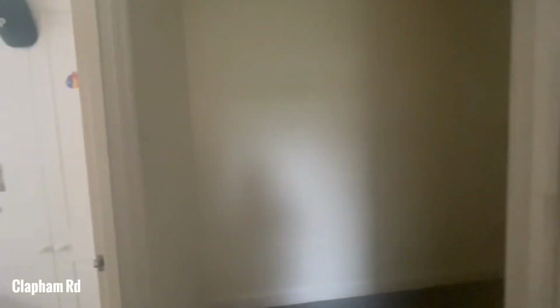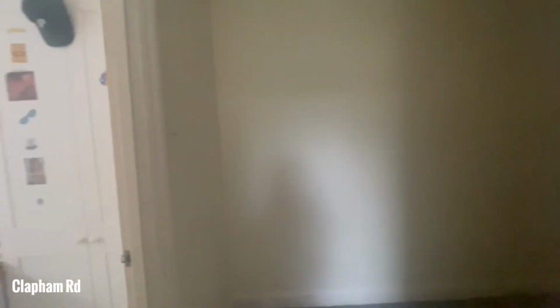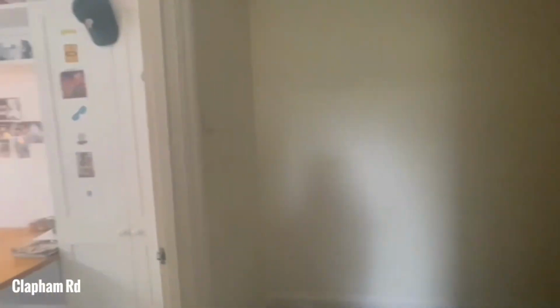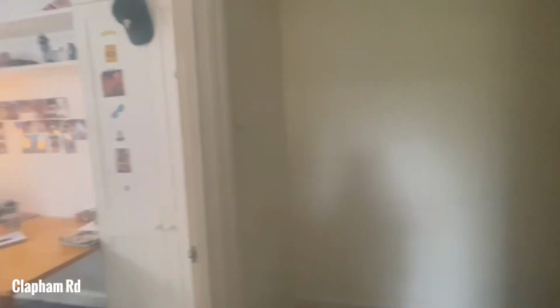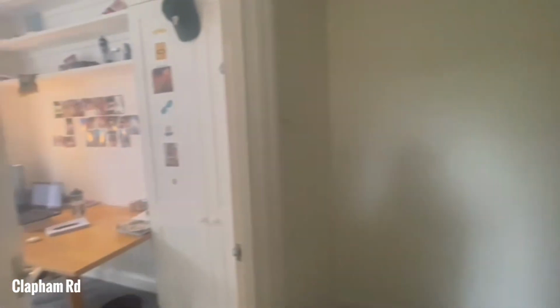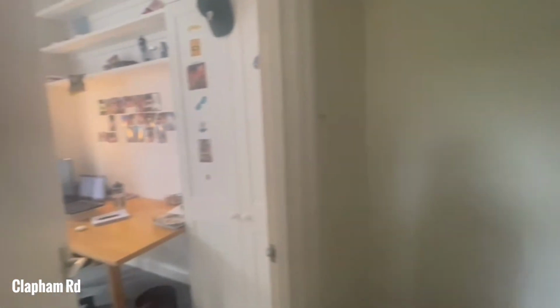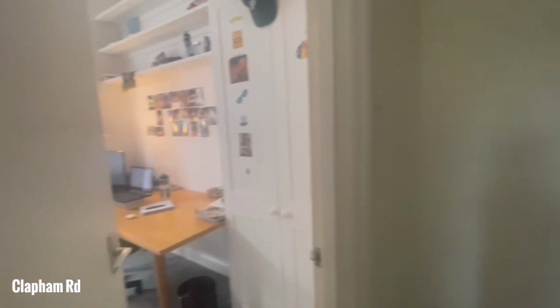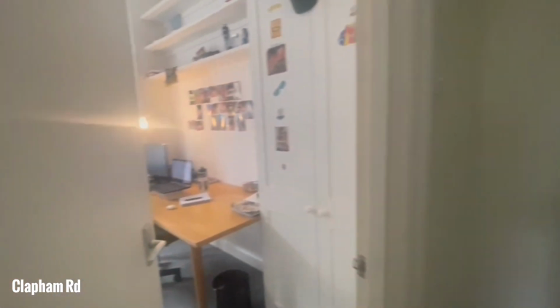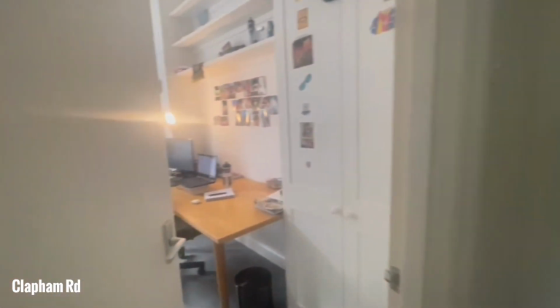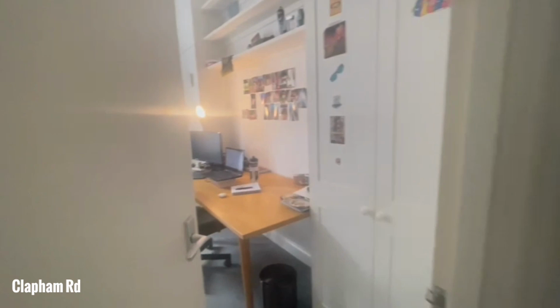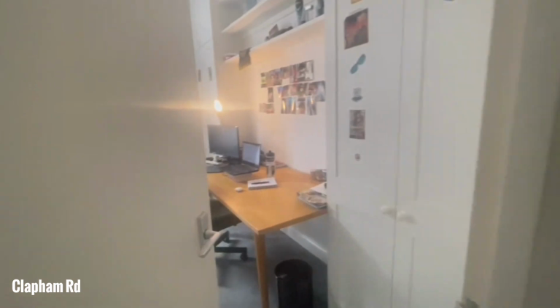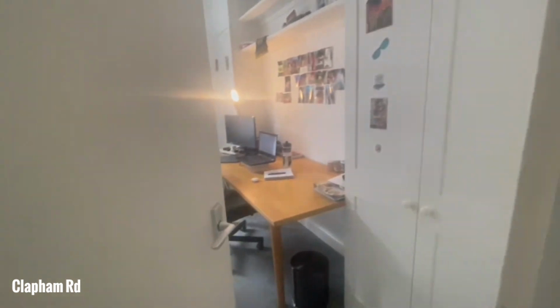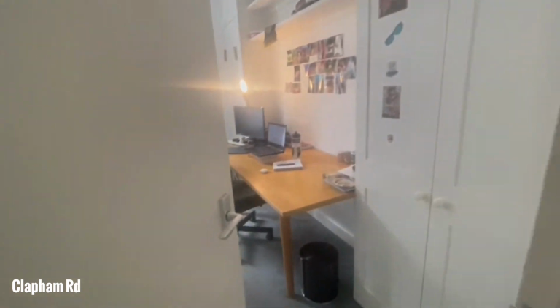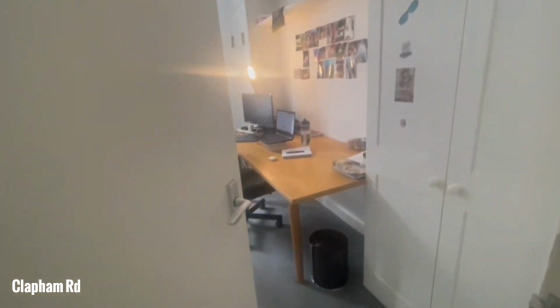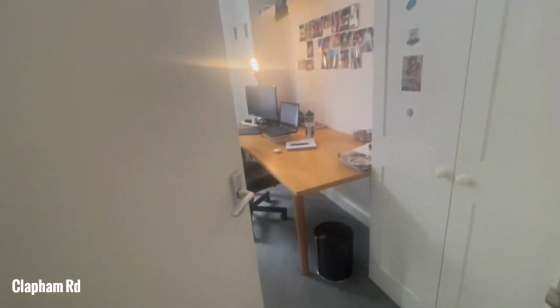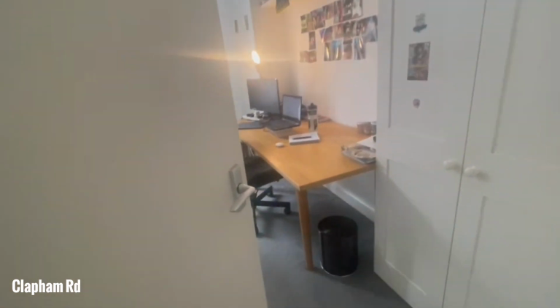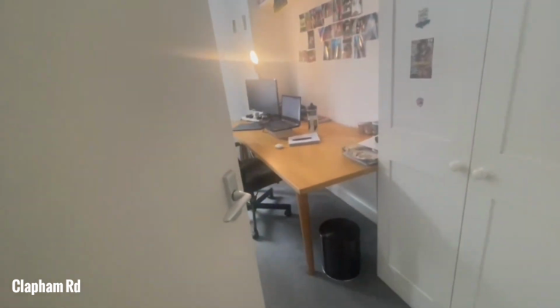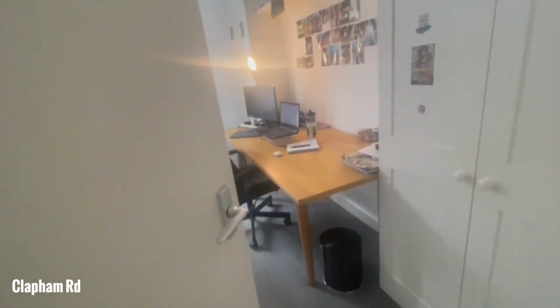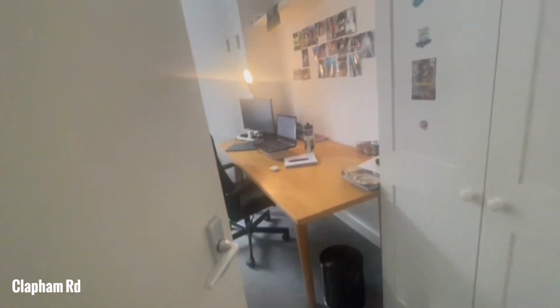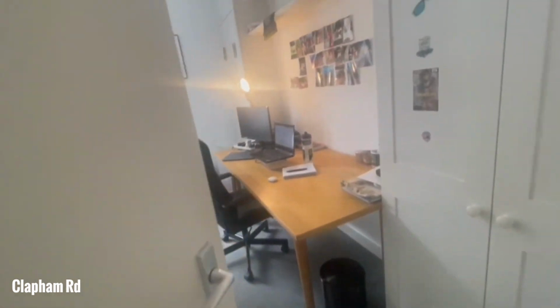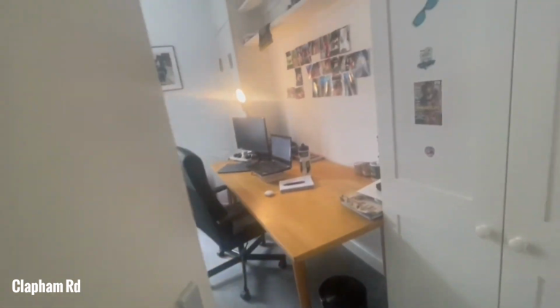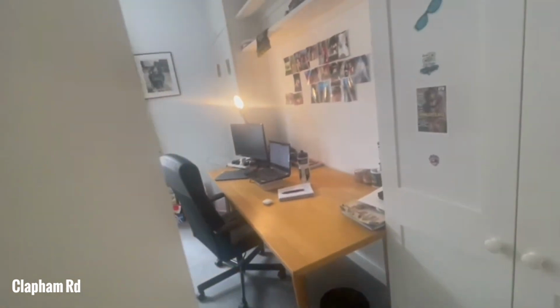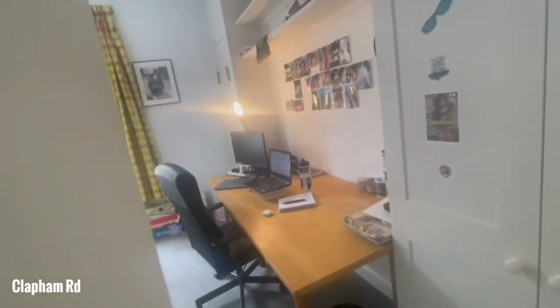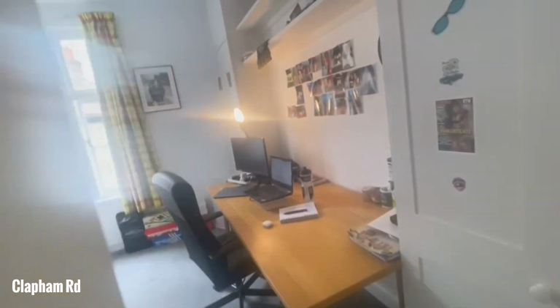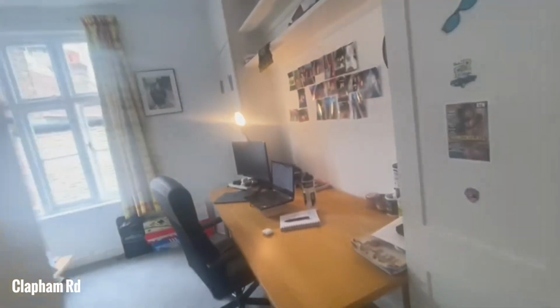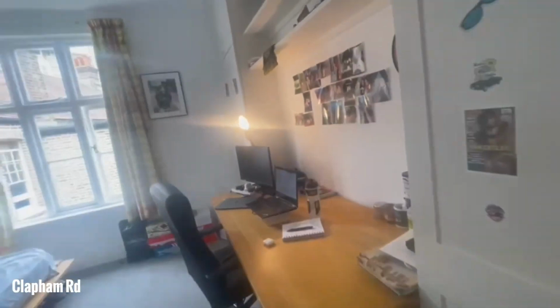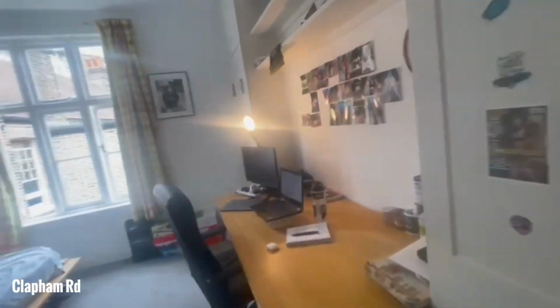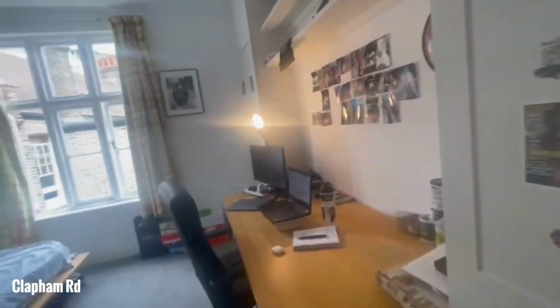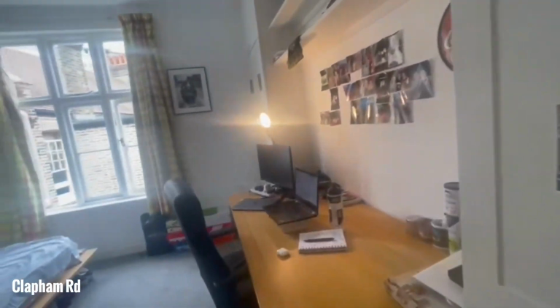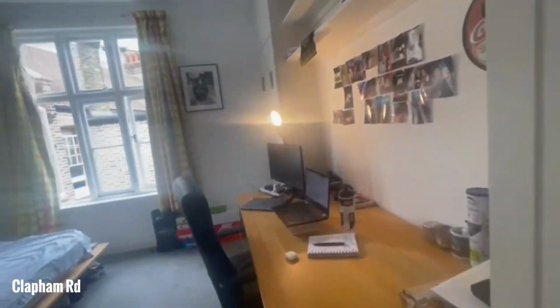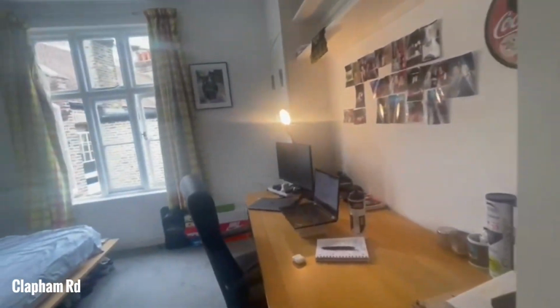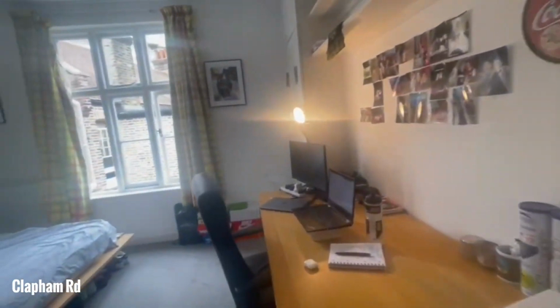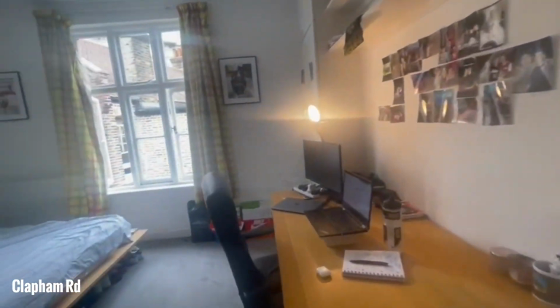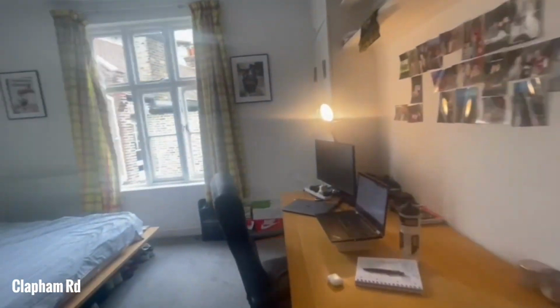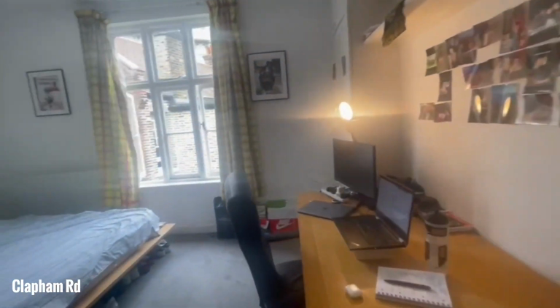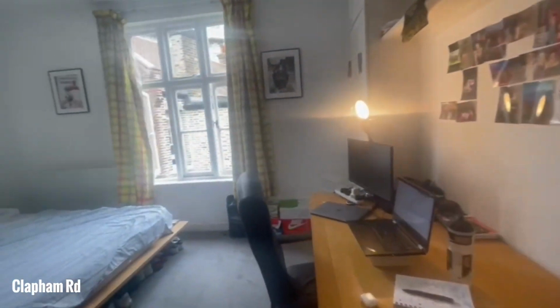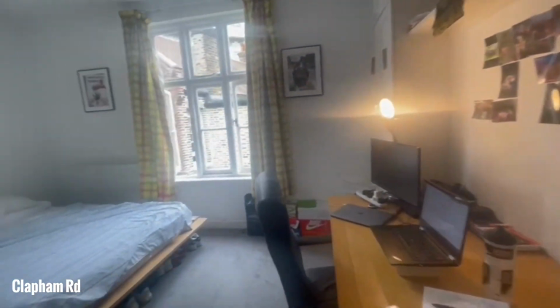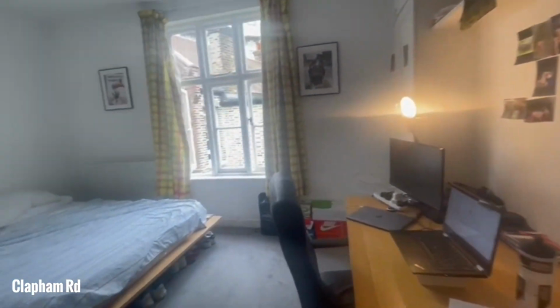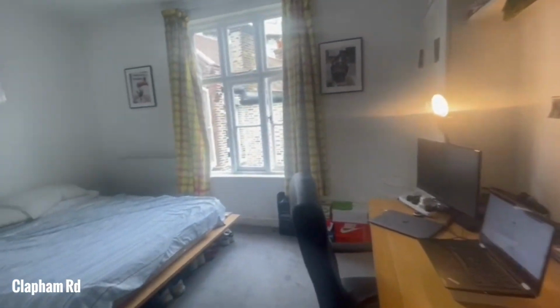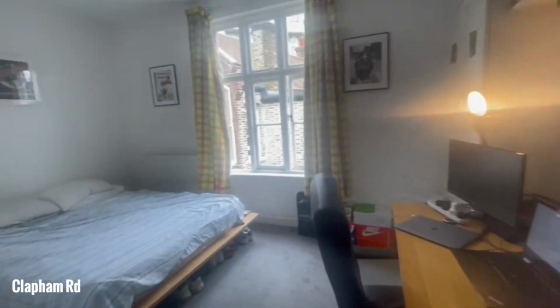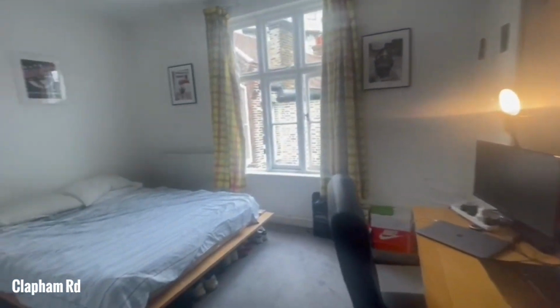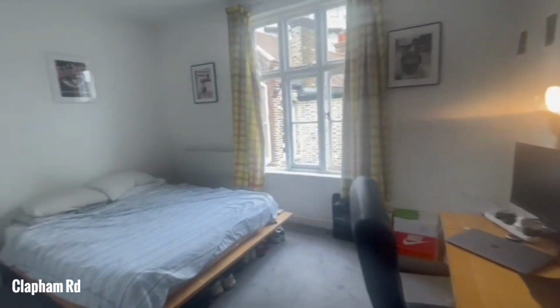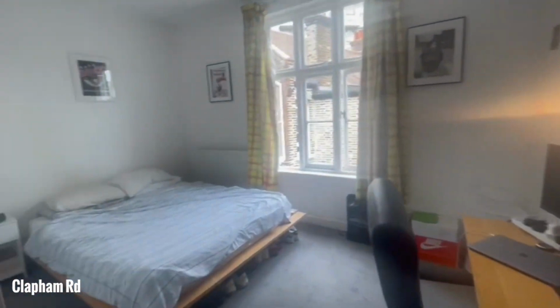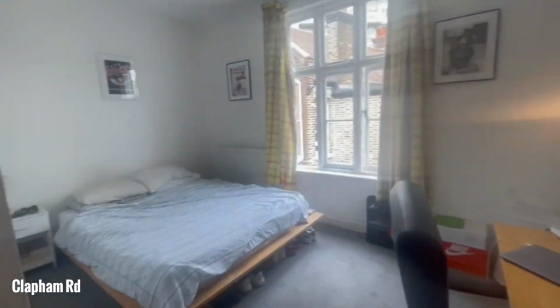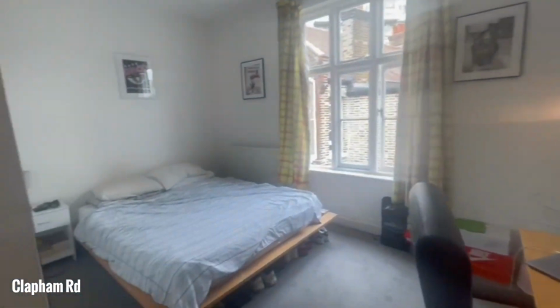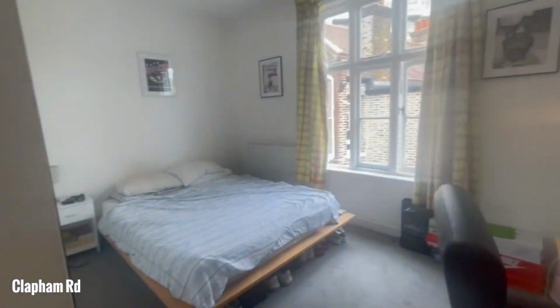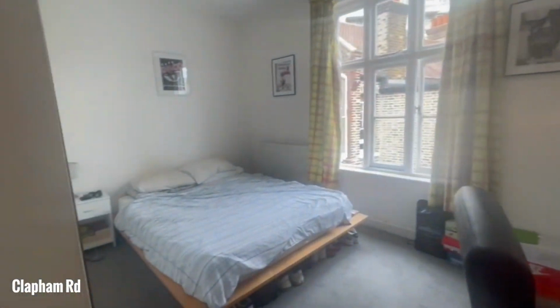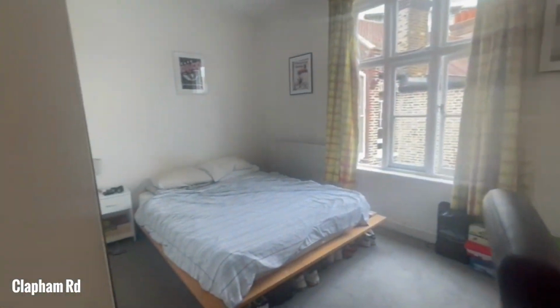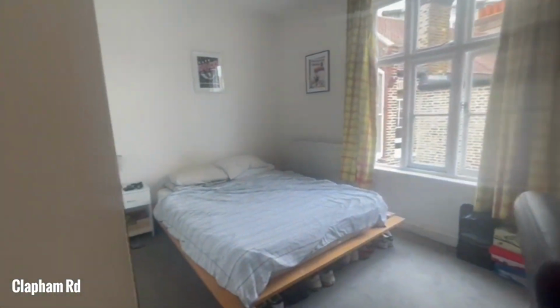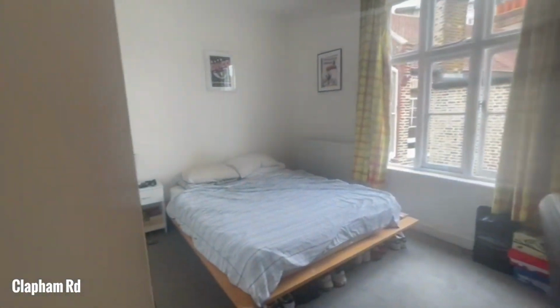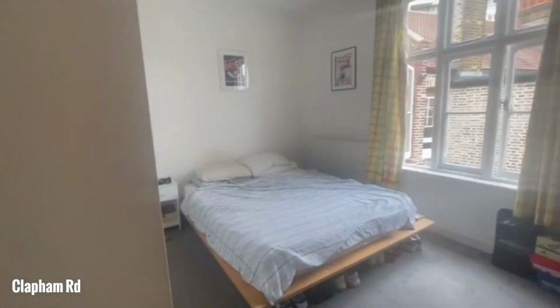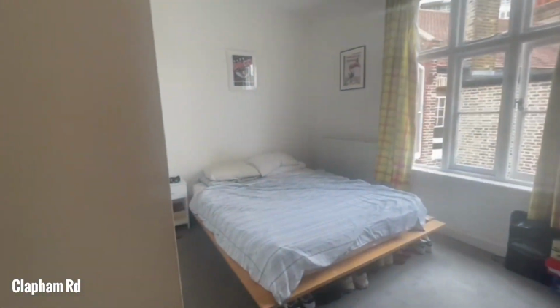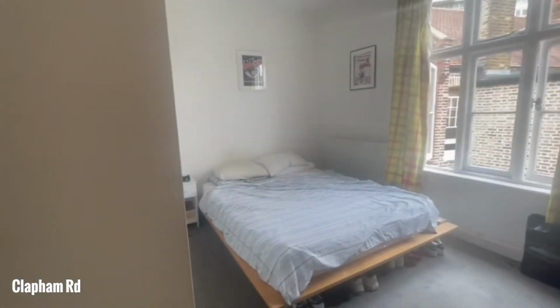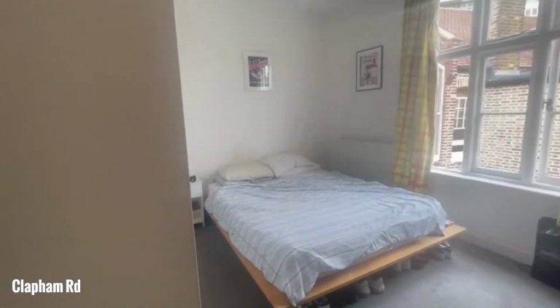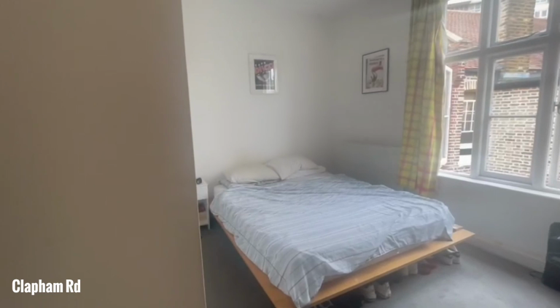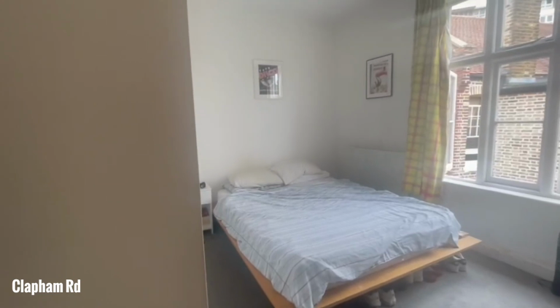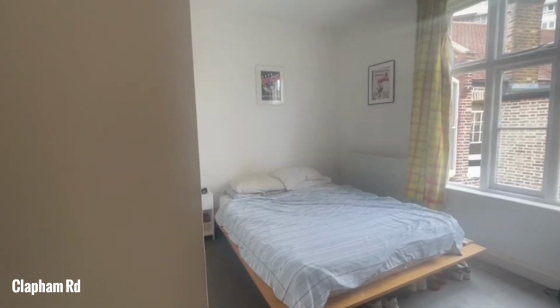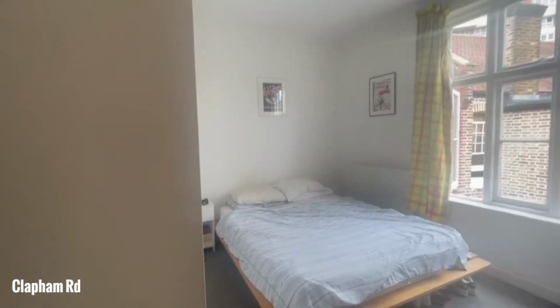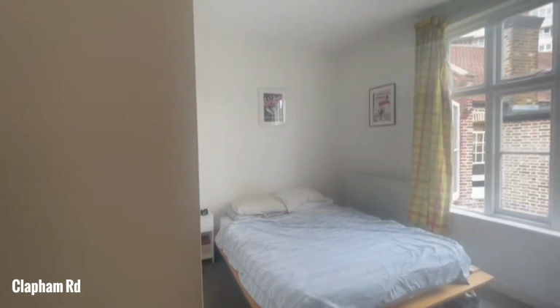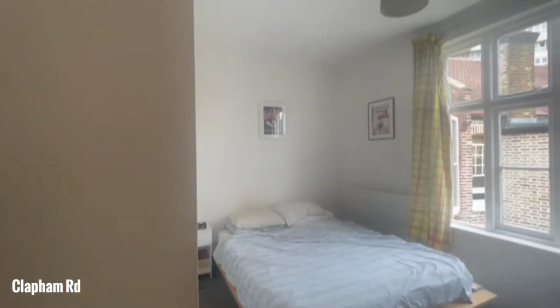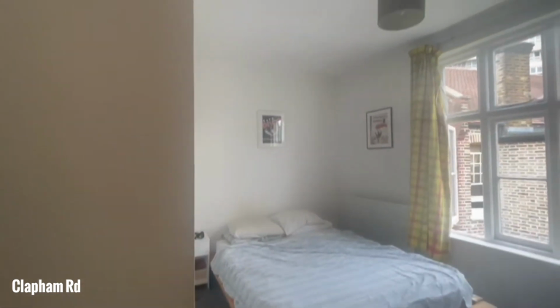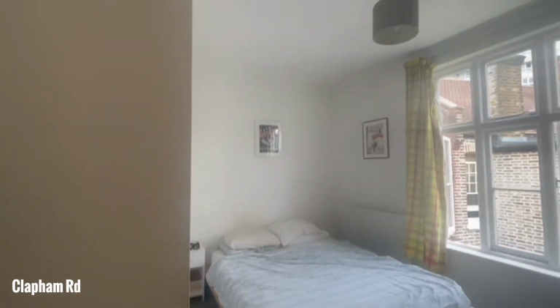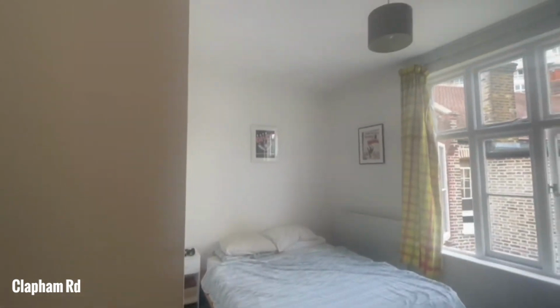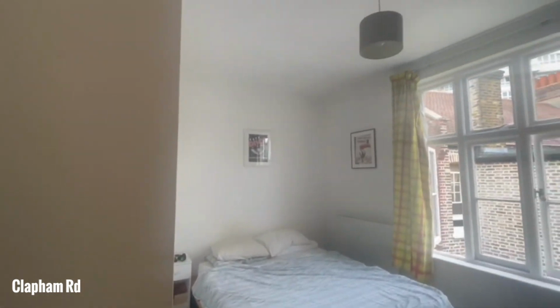And then we've got the final bedroom at the back — a really nice sized room.